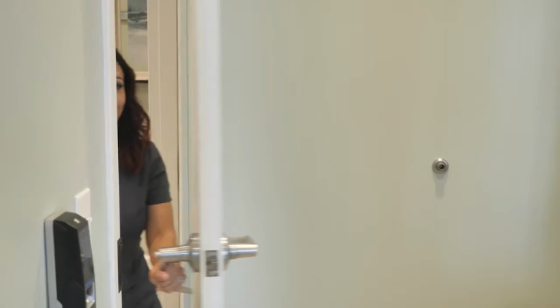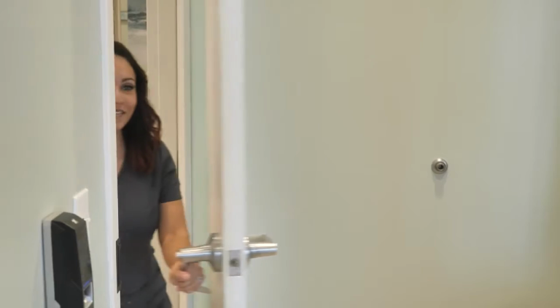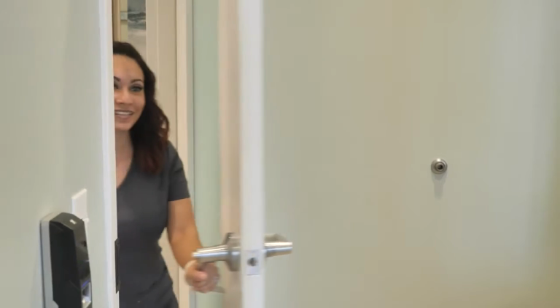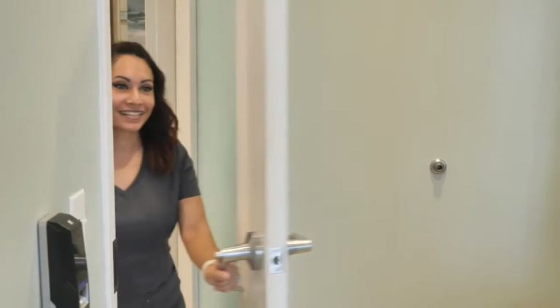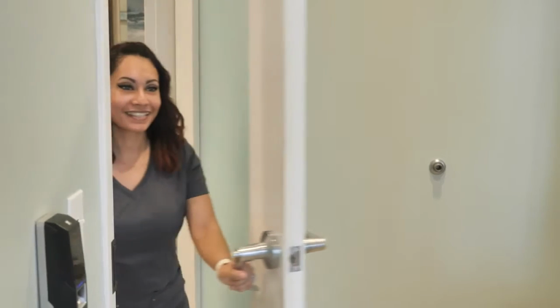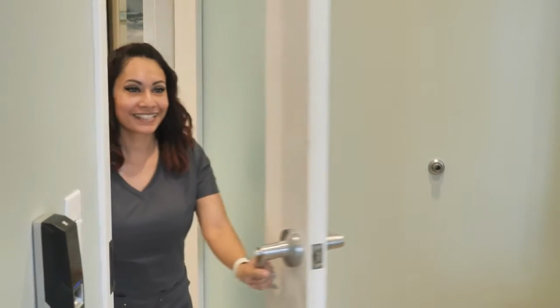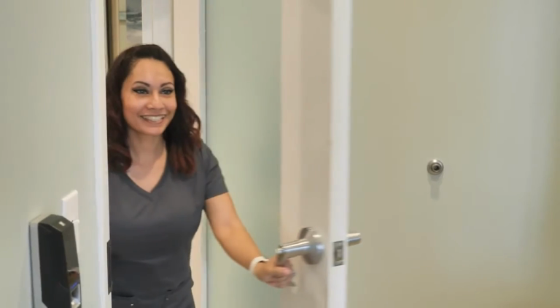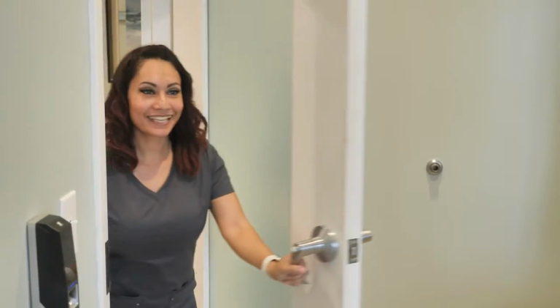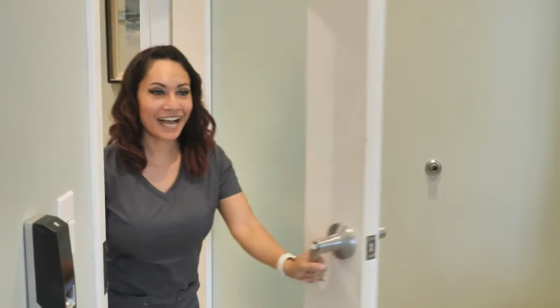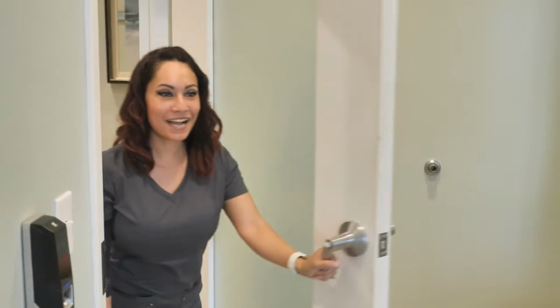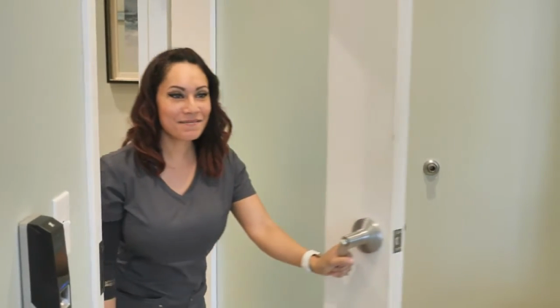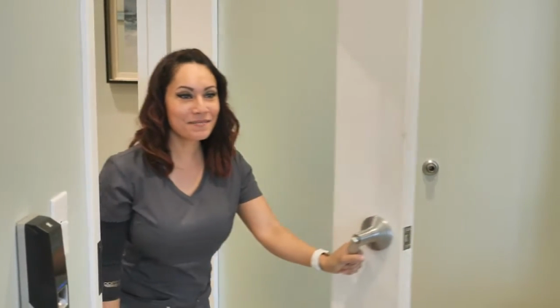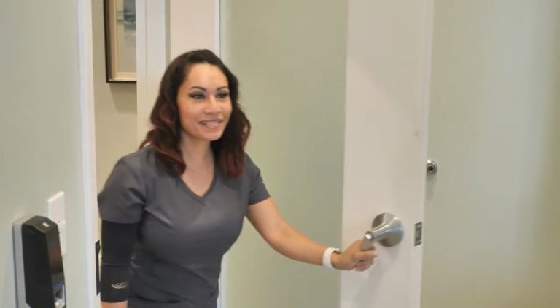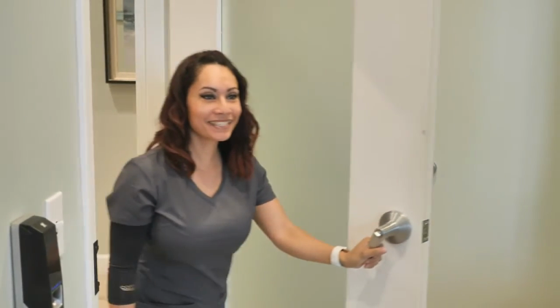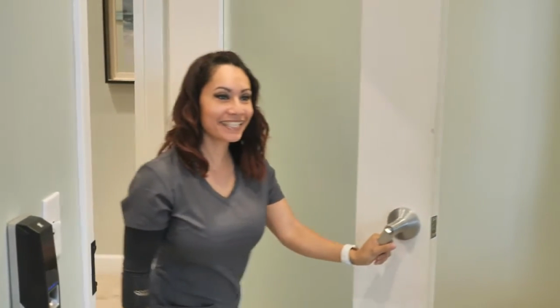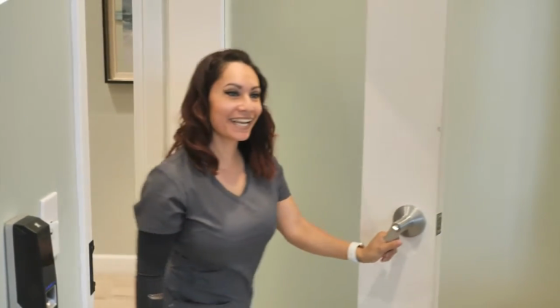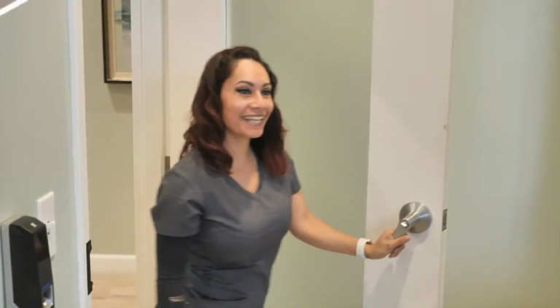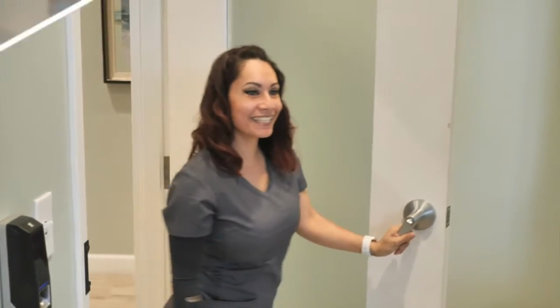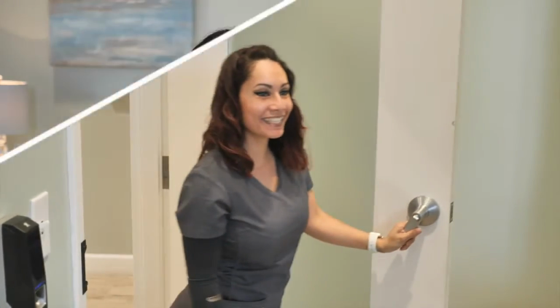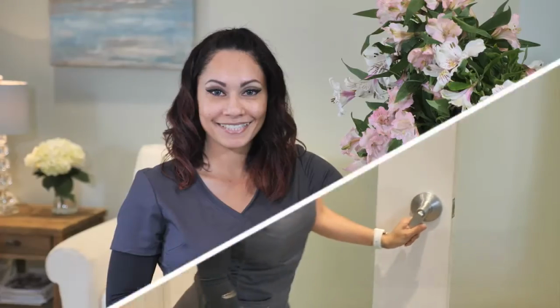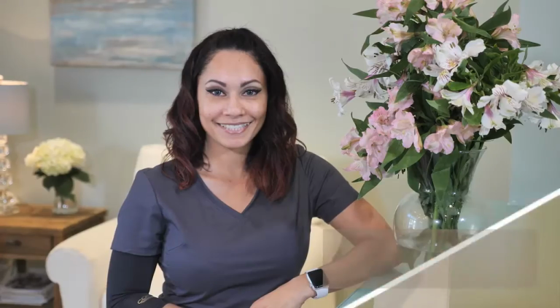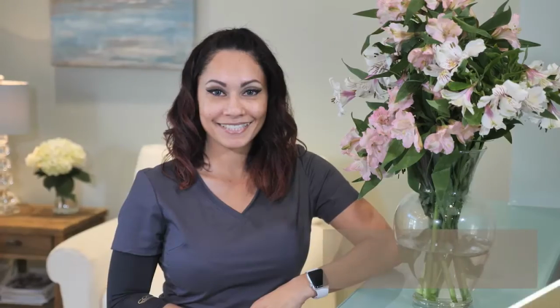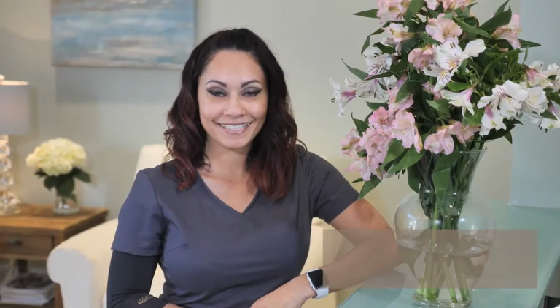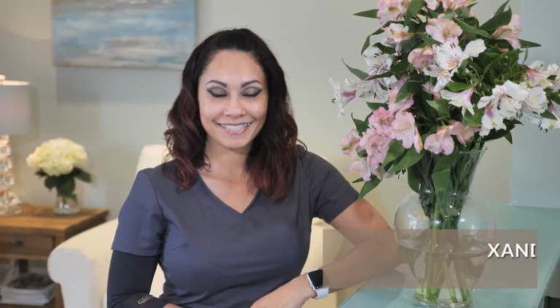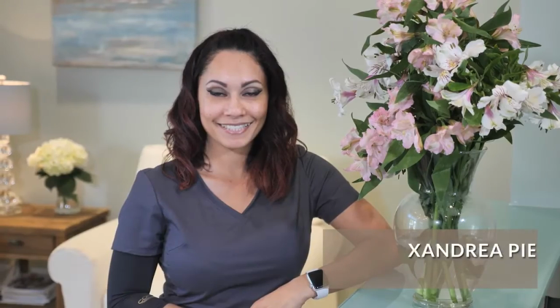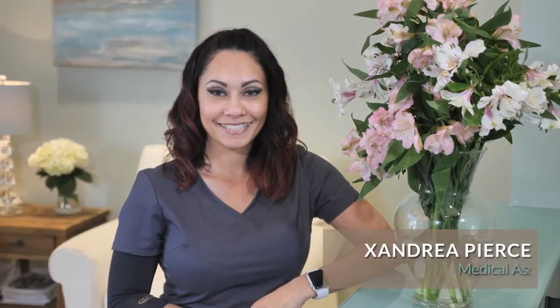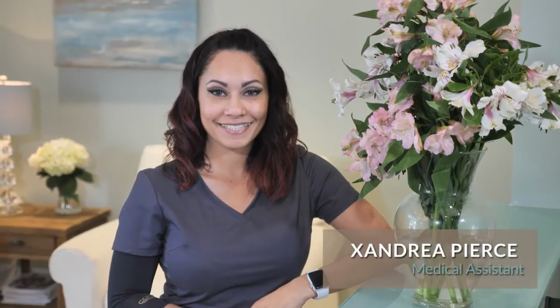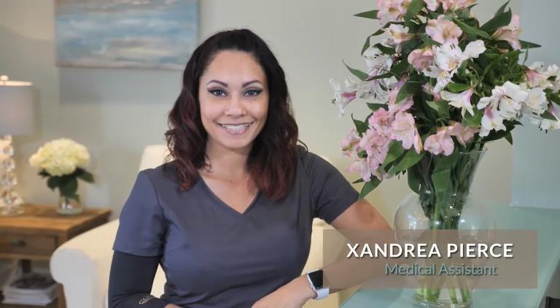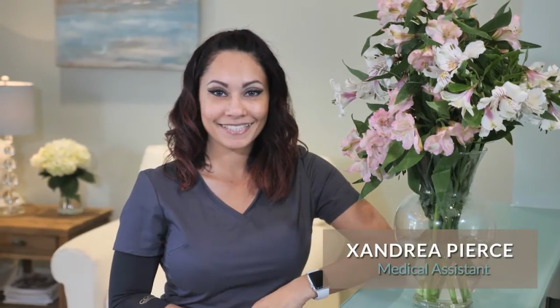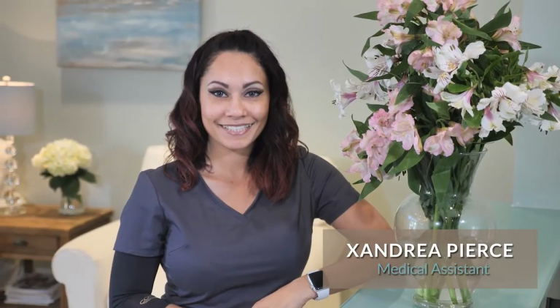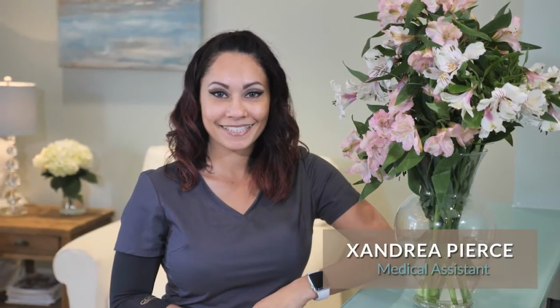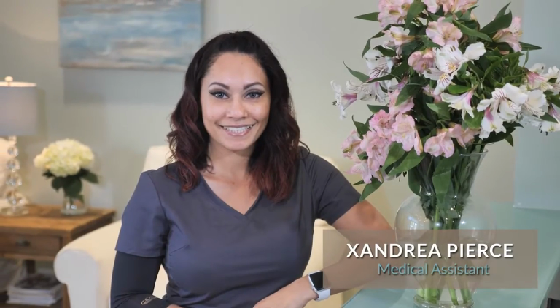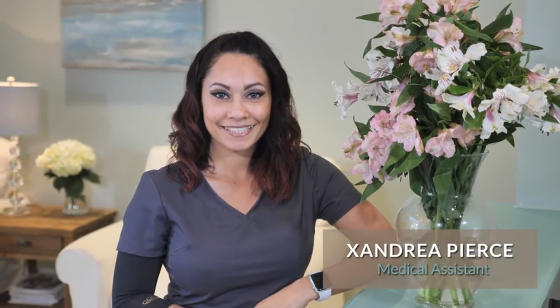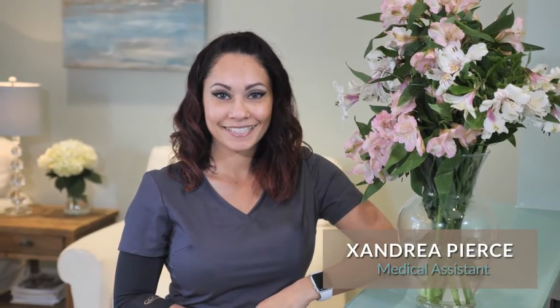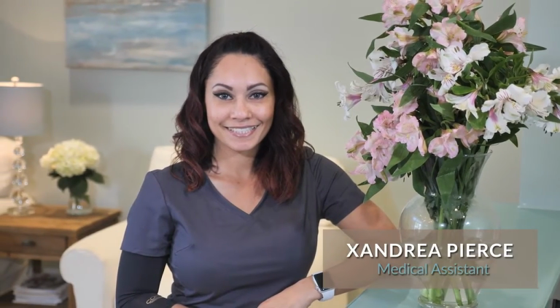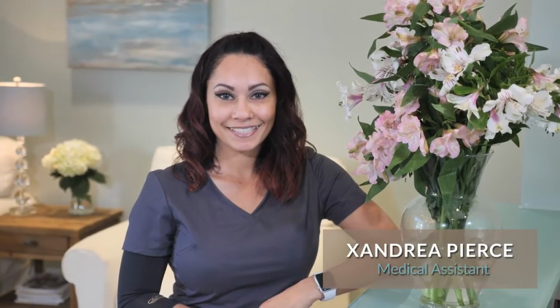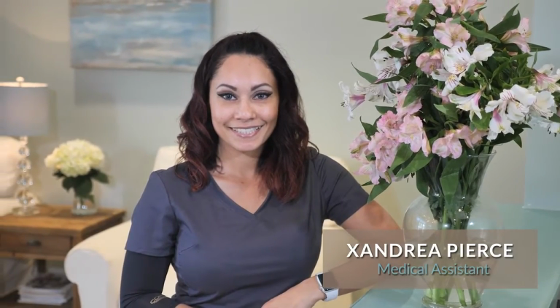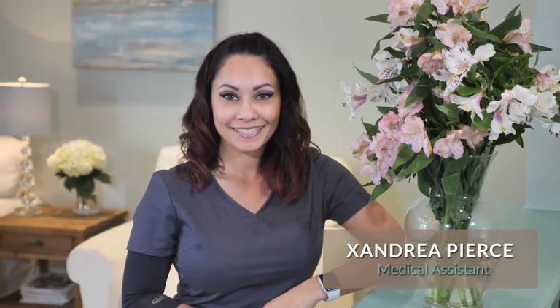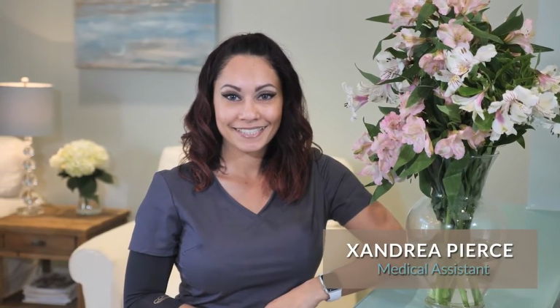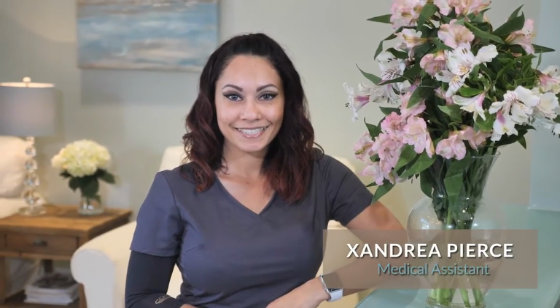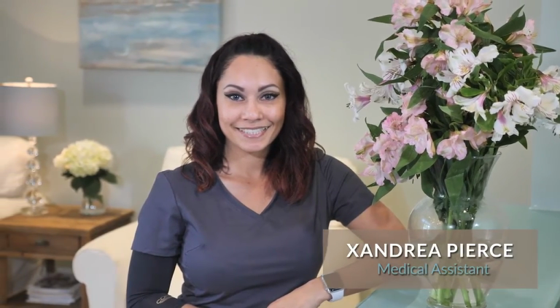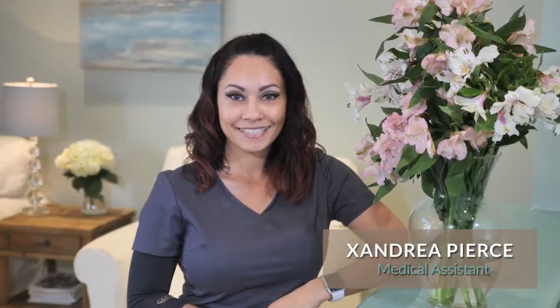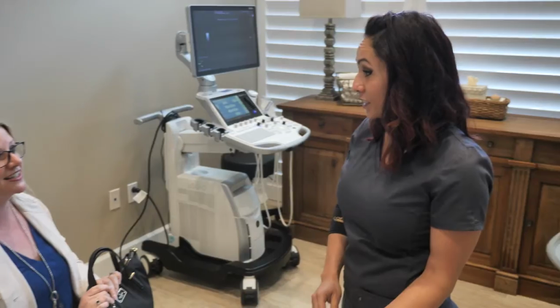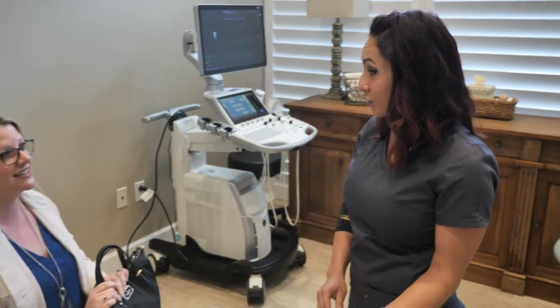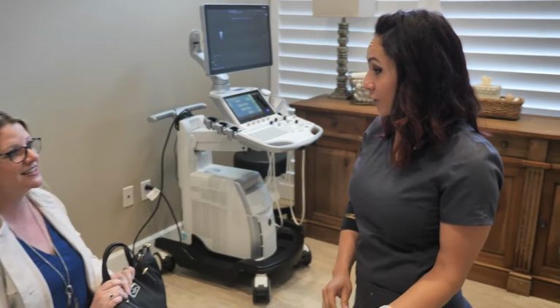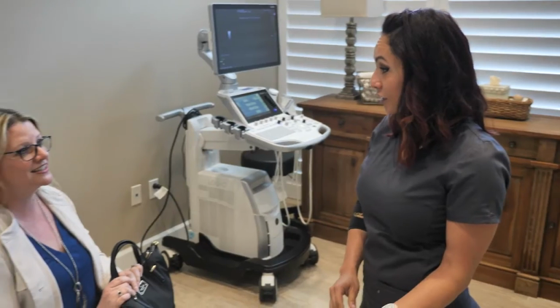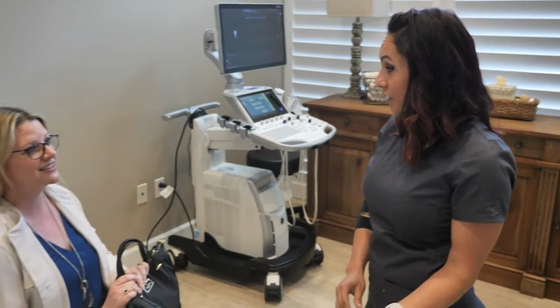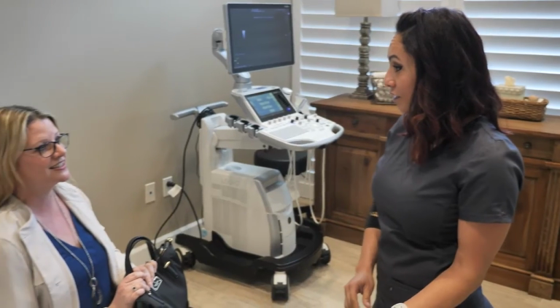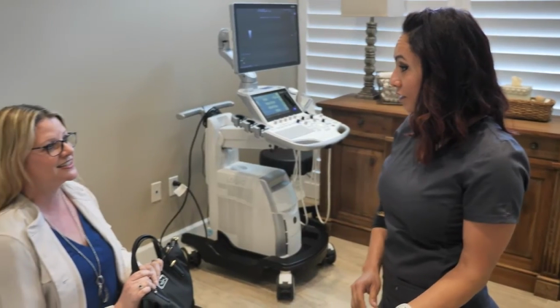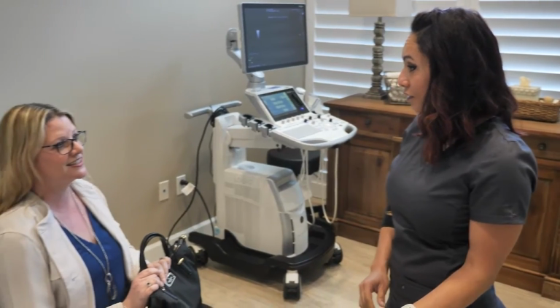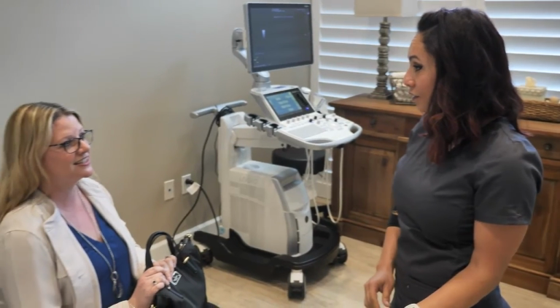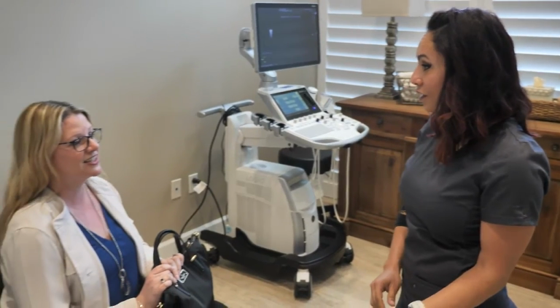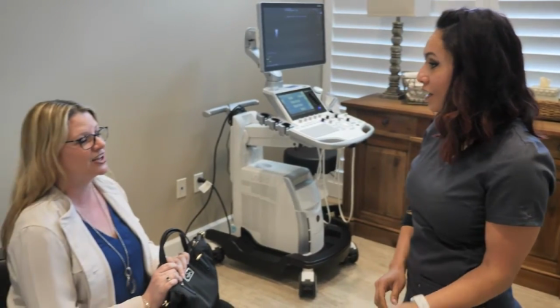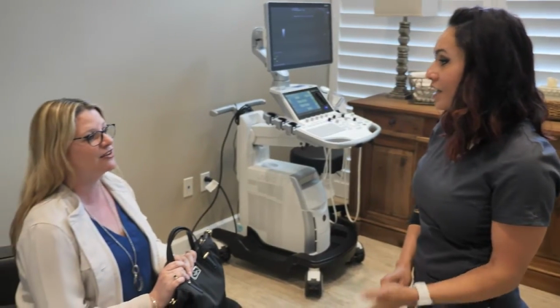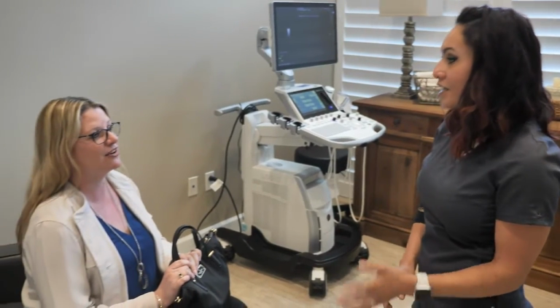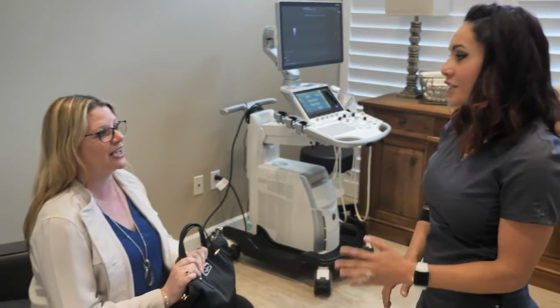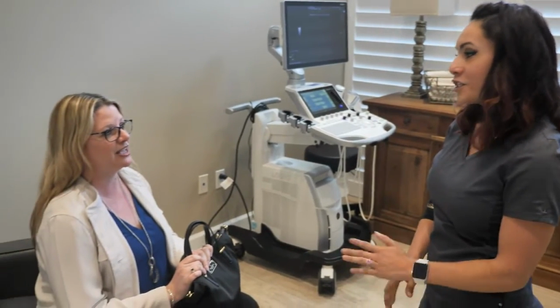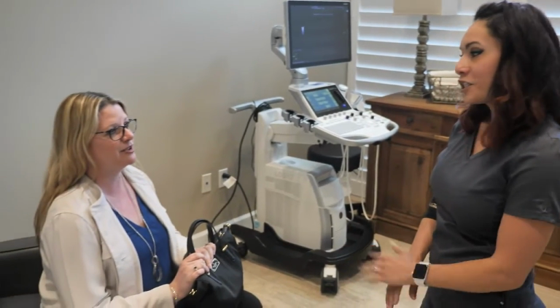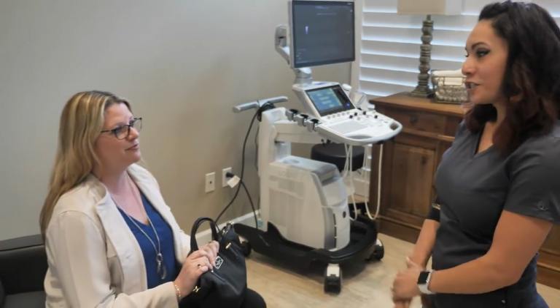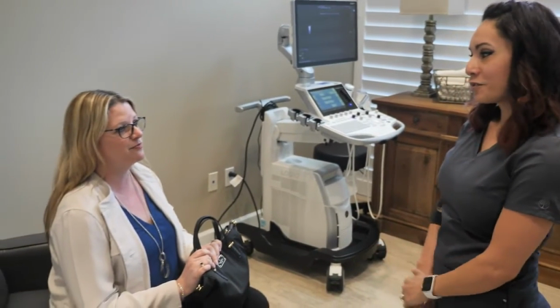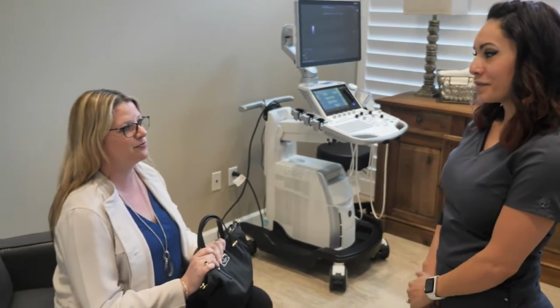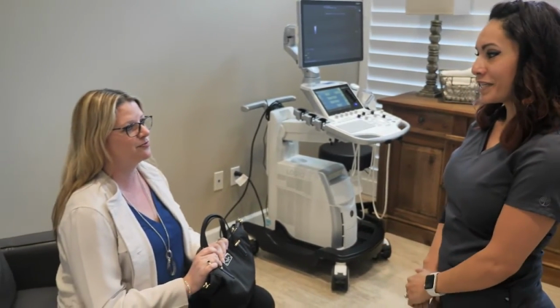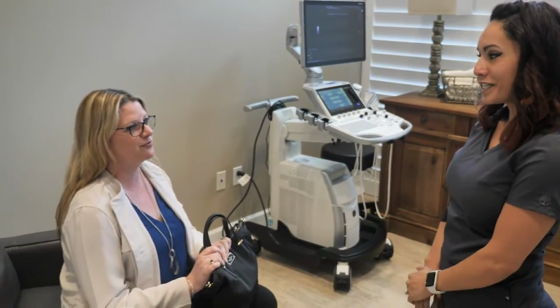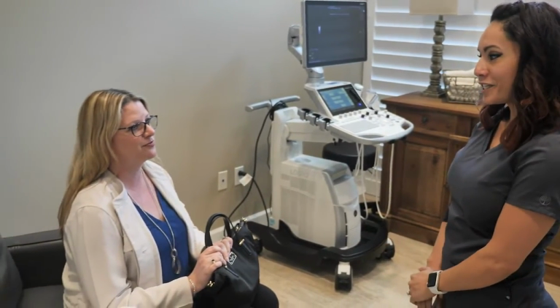Next, you'll meet with one of our medical staff. This is Zondreya, our medical assistant. She will take your history and review your medical records.